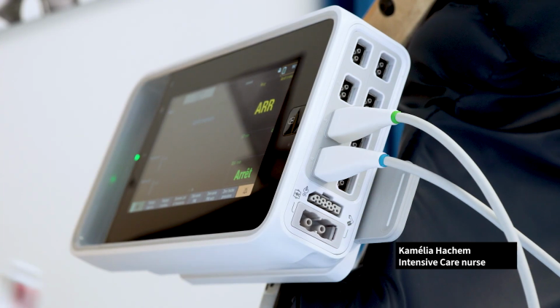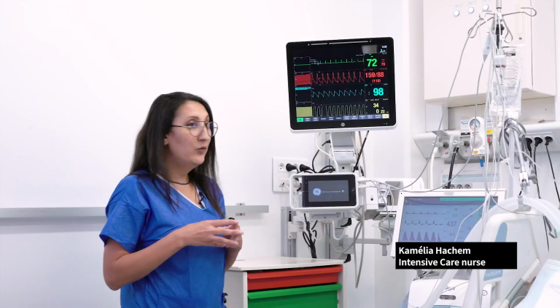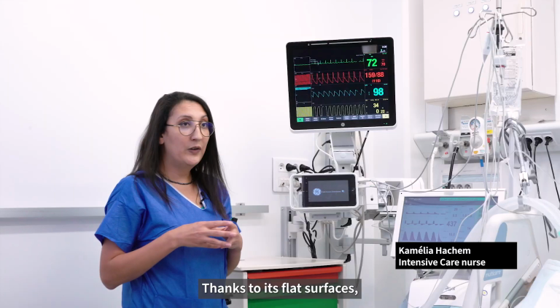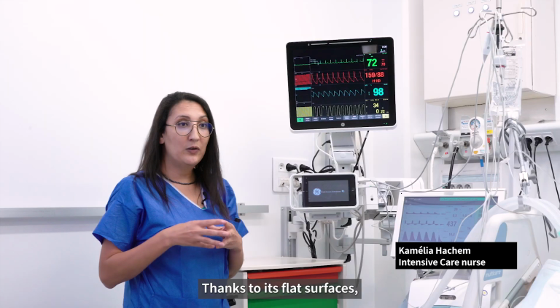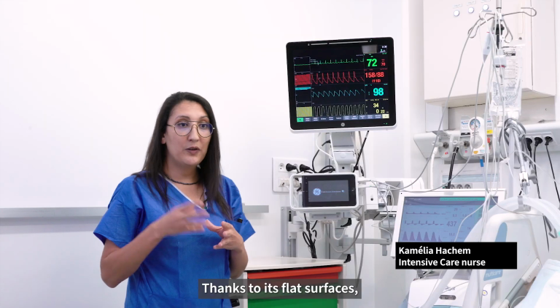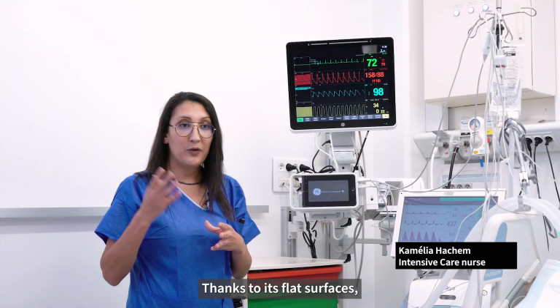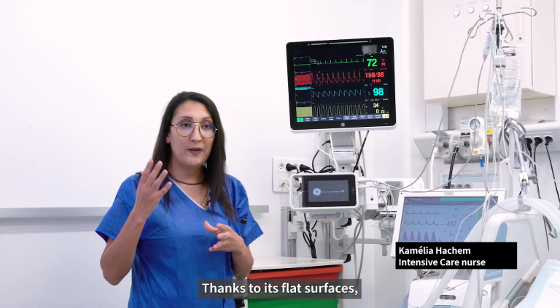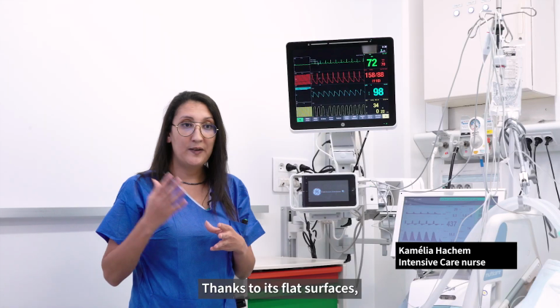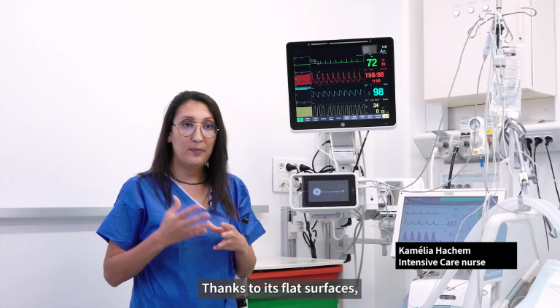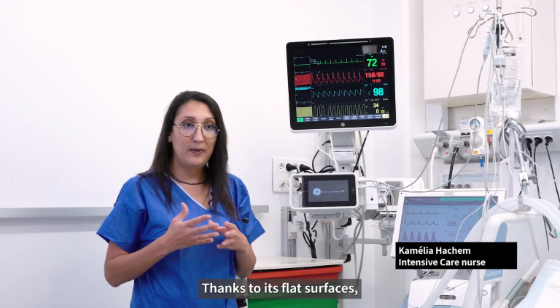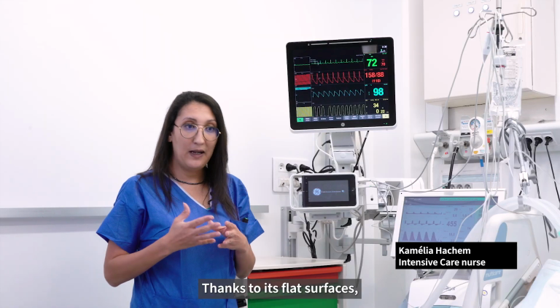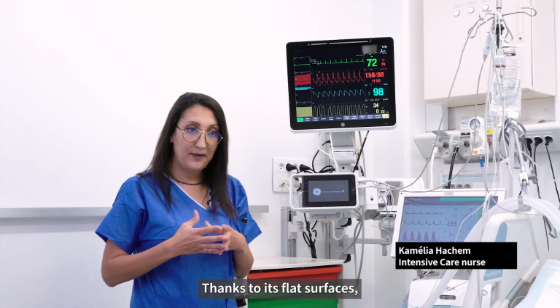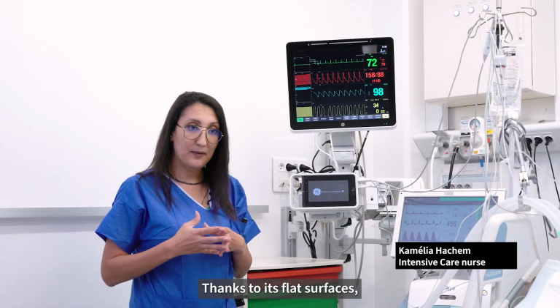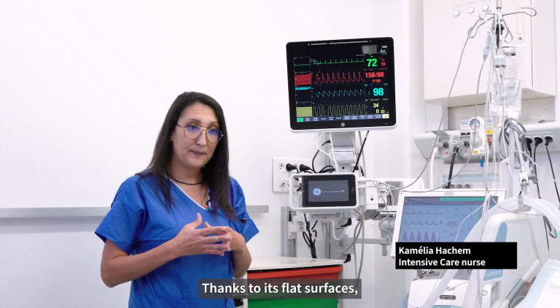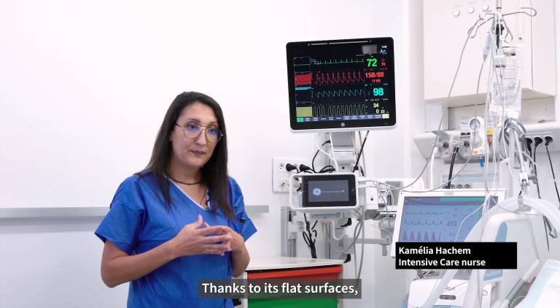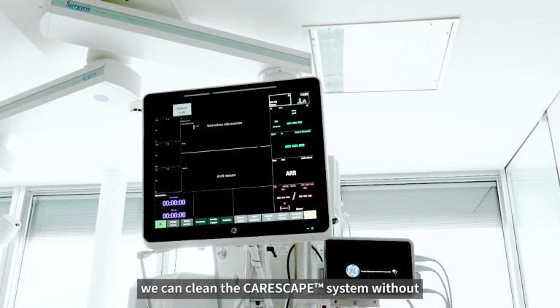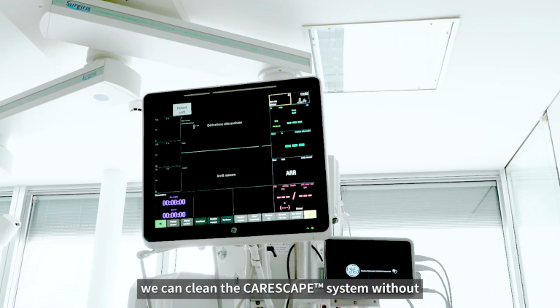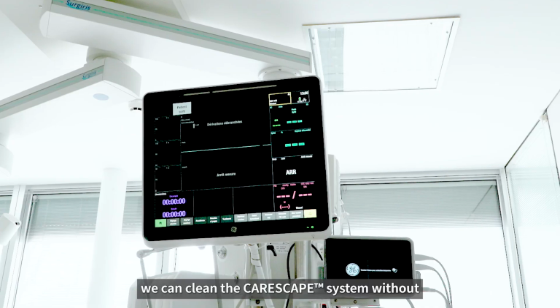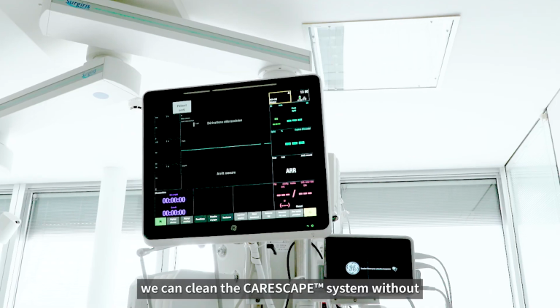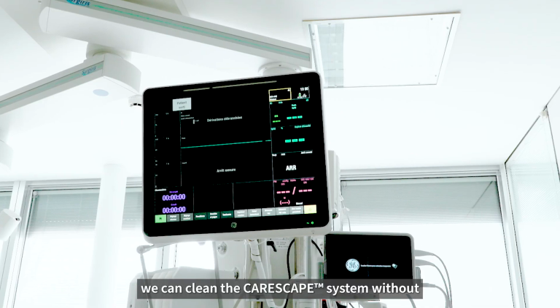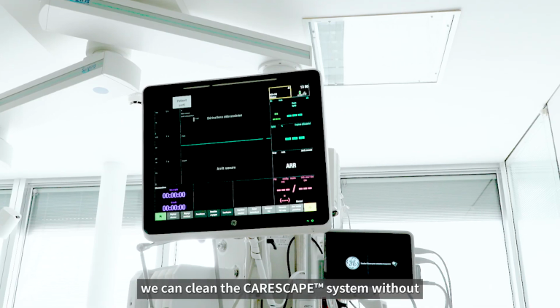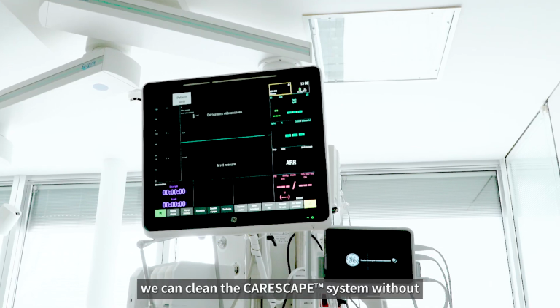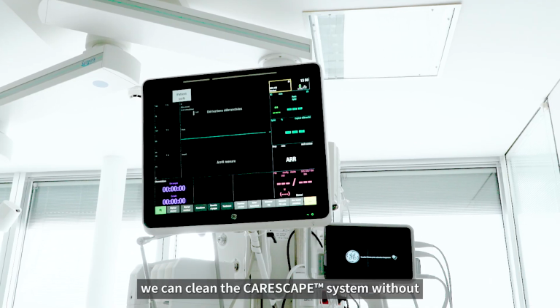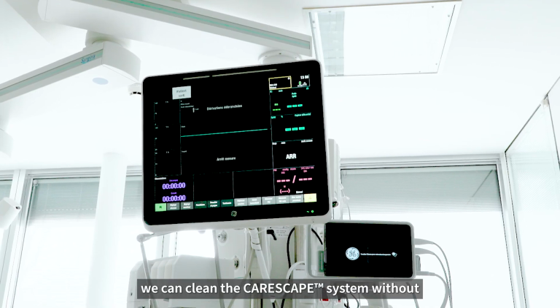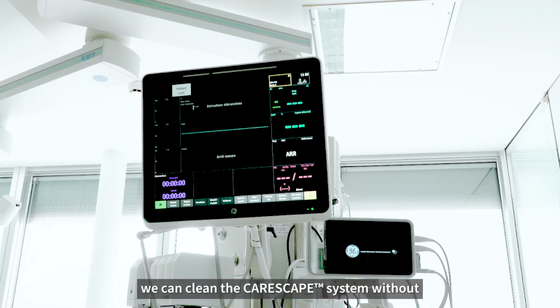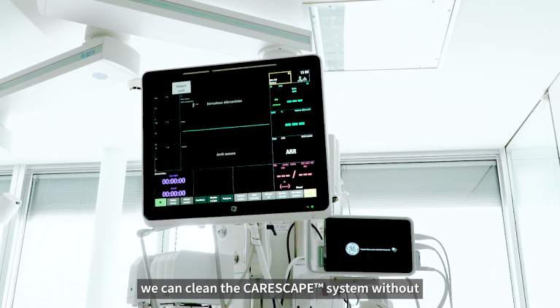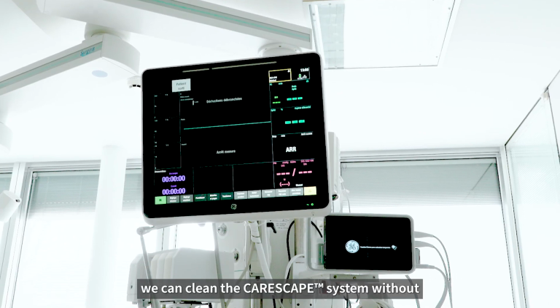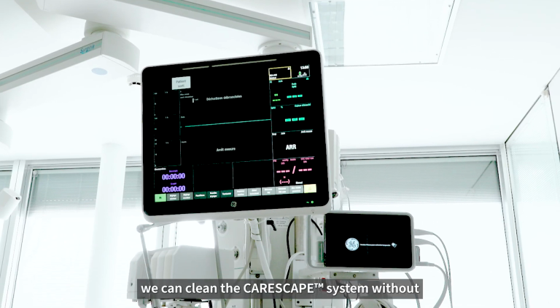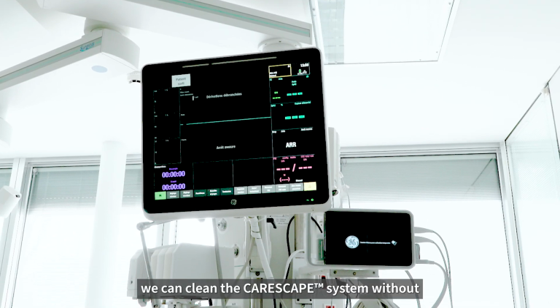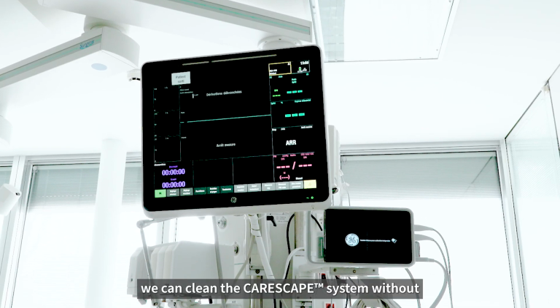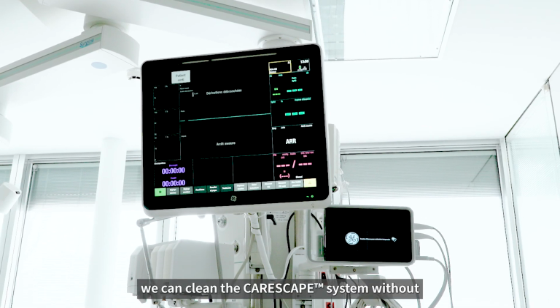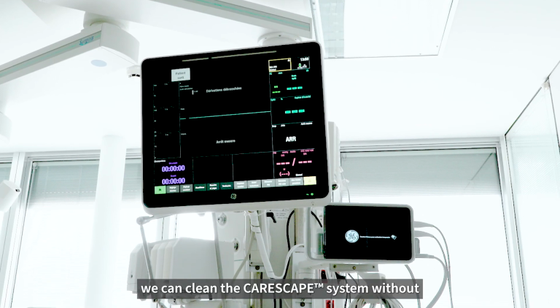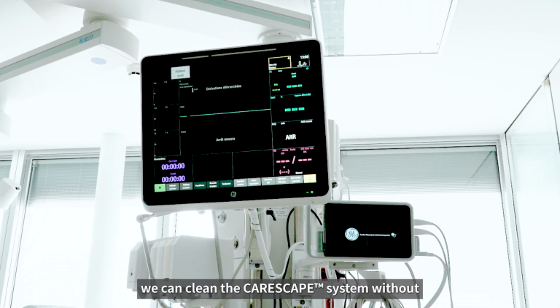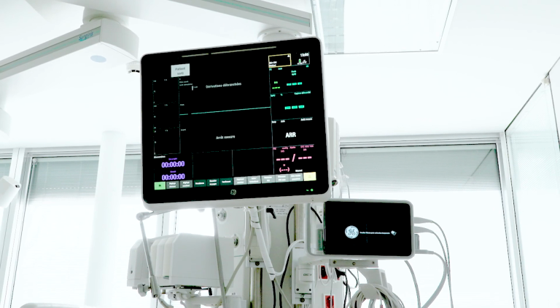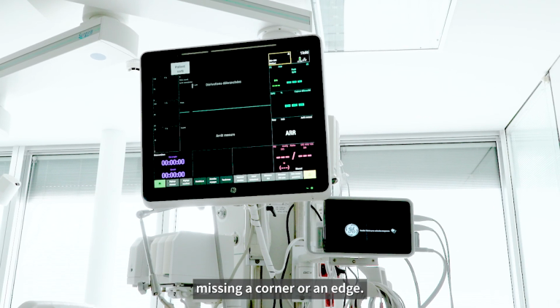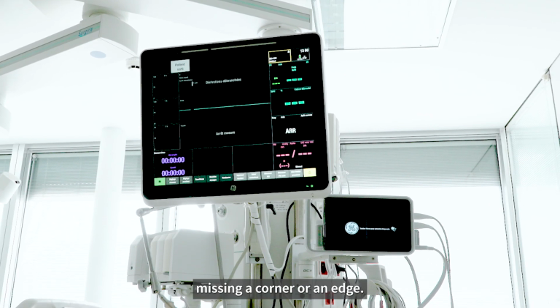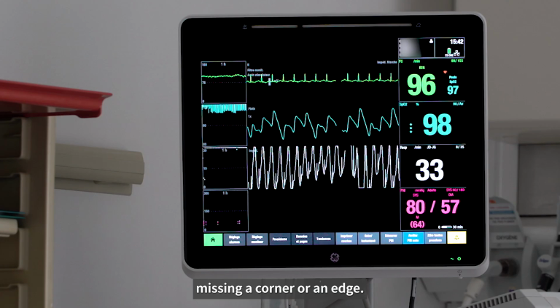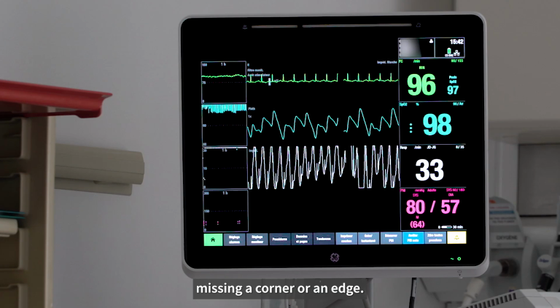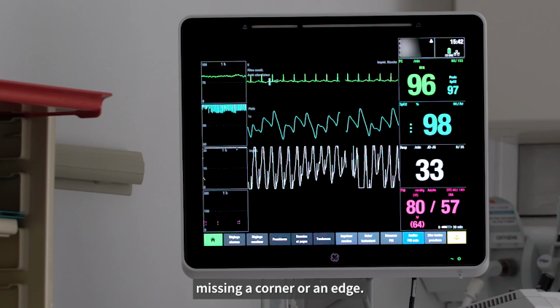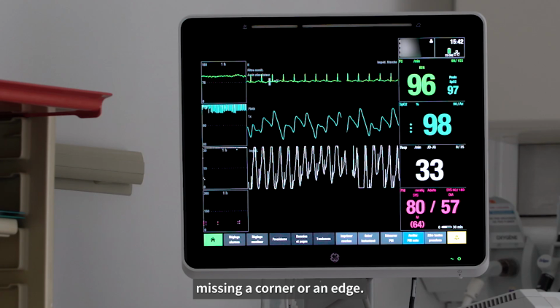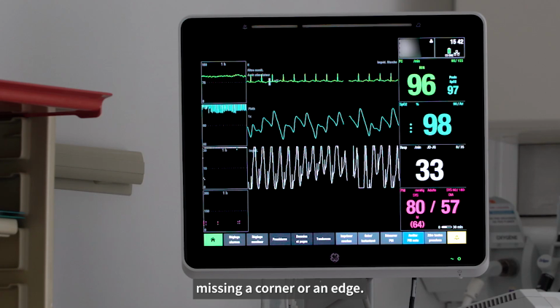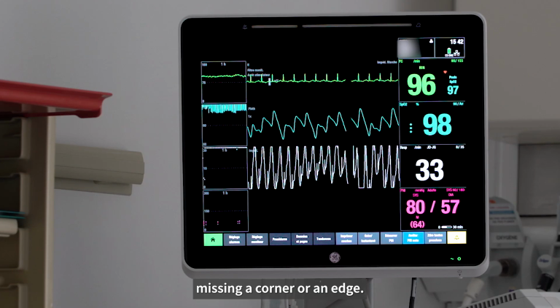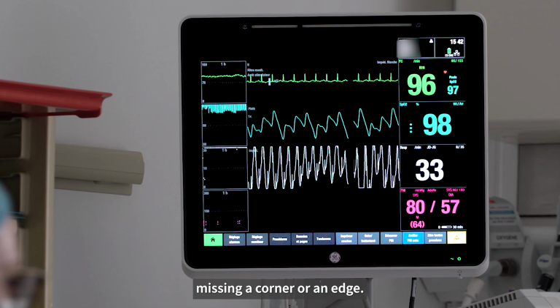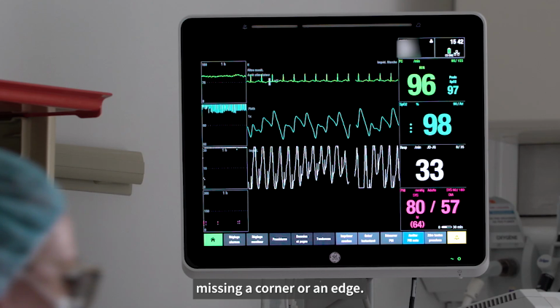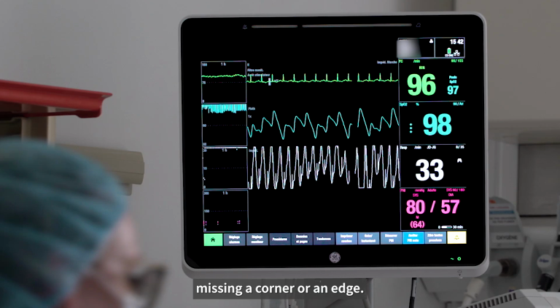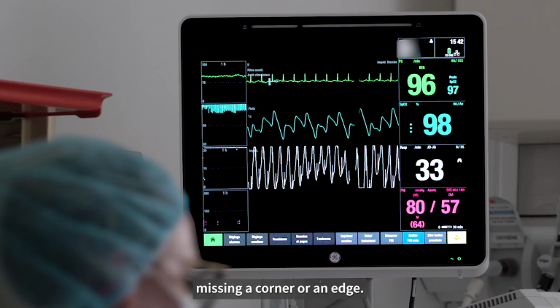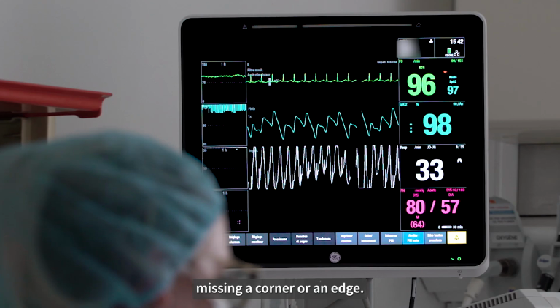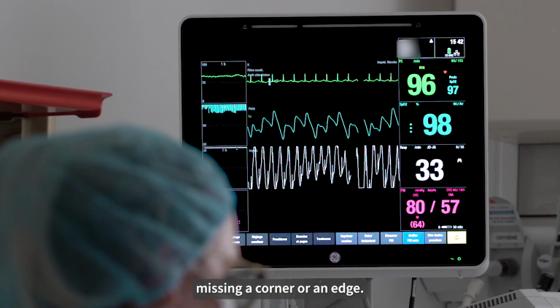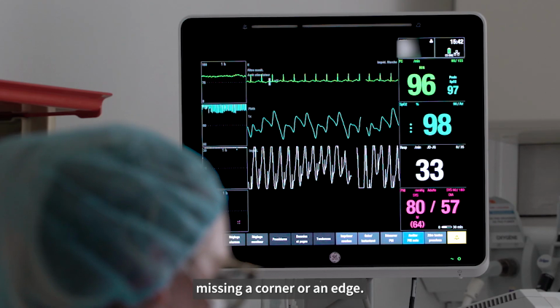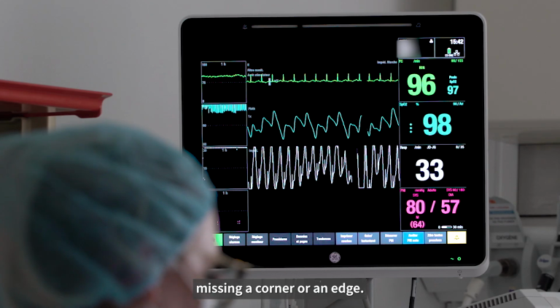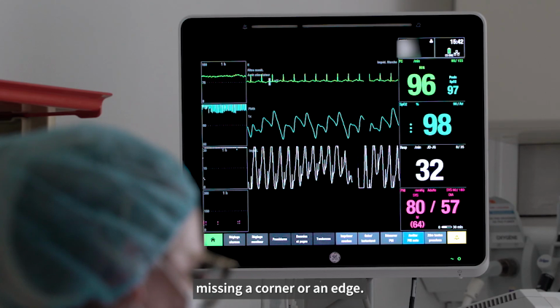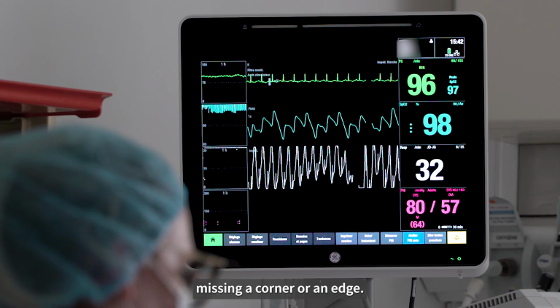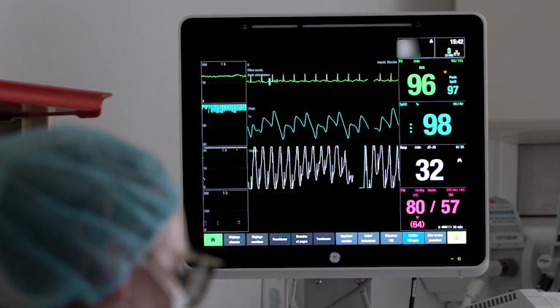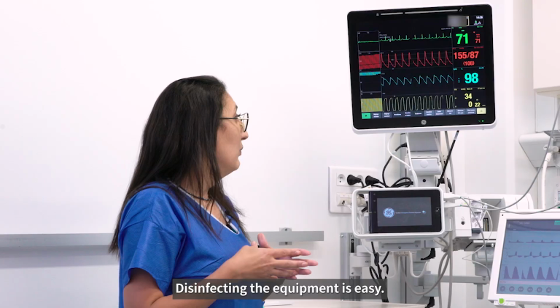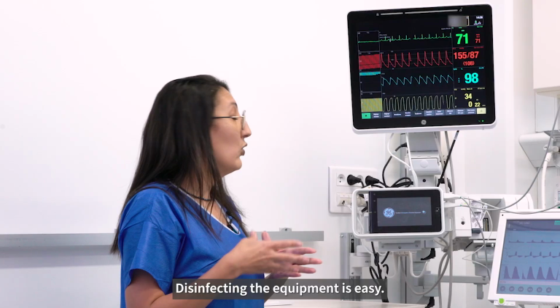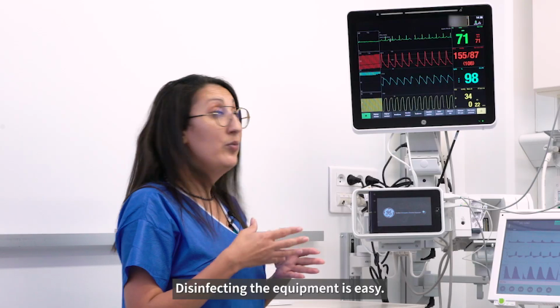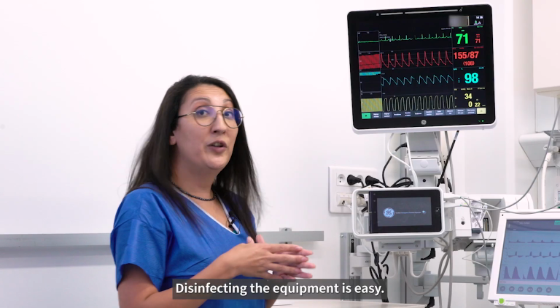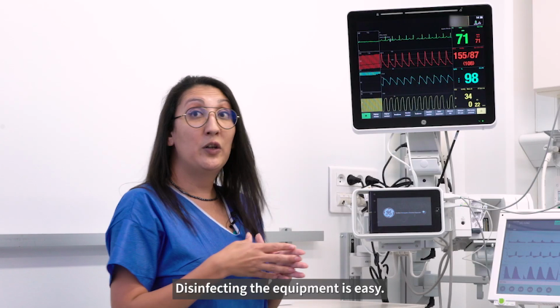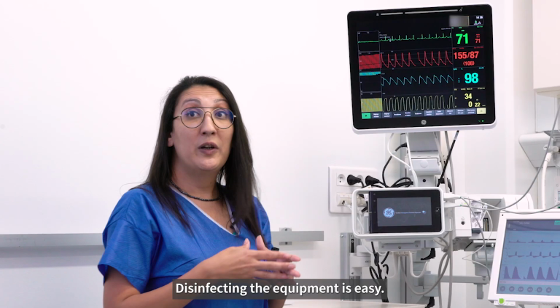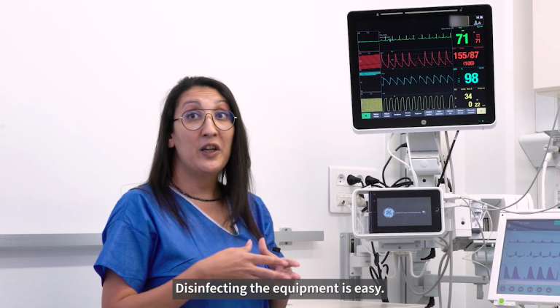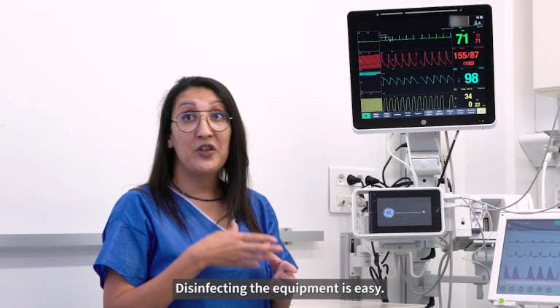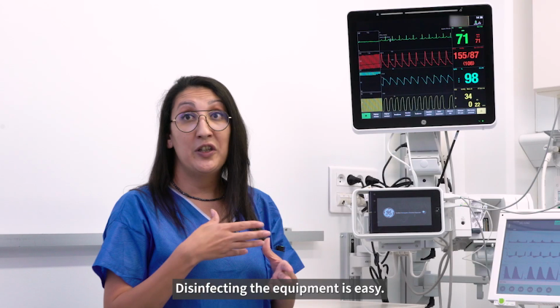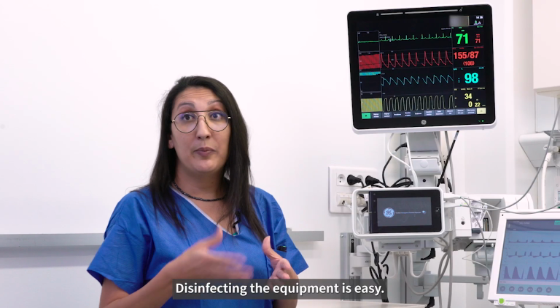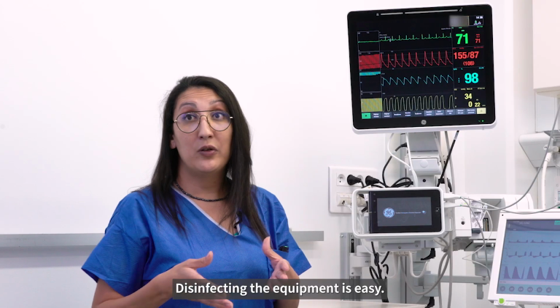Thanks to its flat surfaces, we can clean the Carescape system without missing a corner or an edge. Disinfecting the equipment is easy.